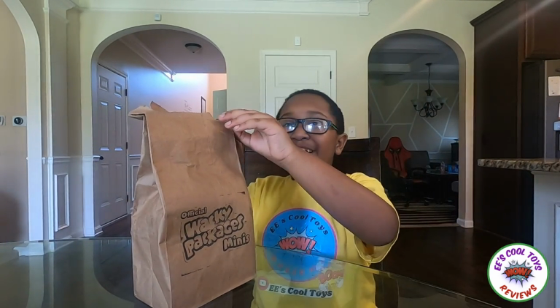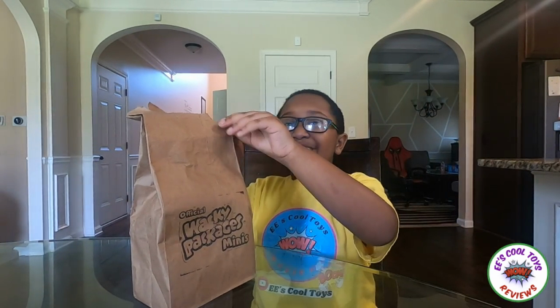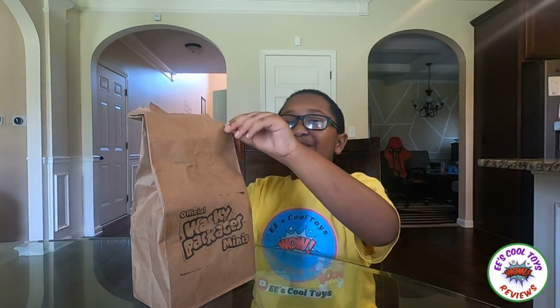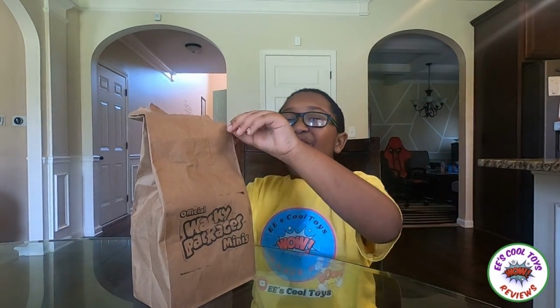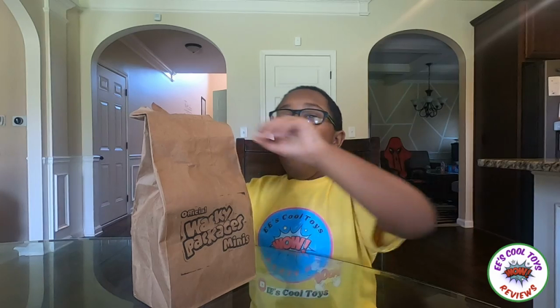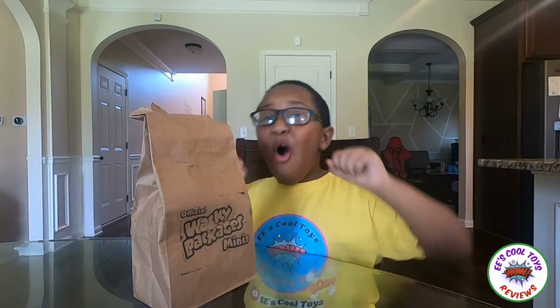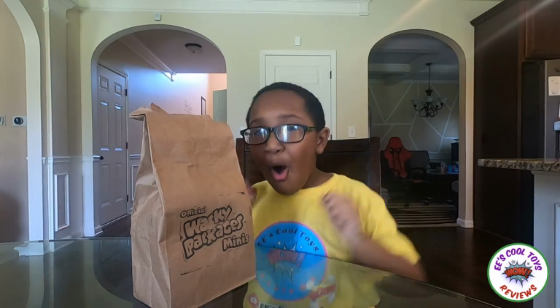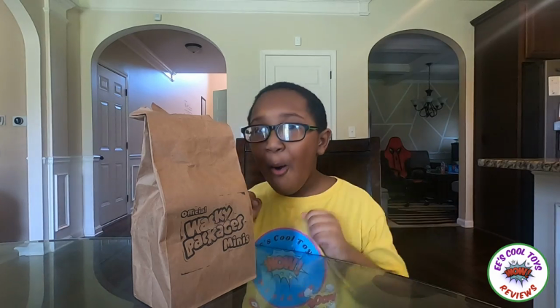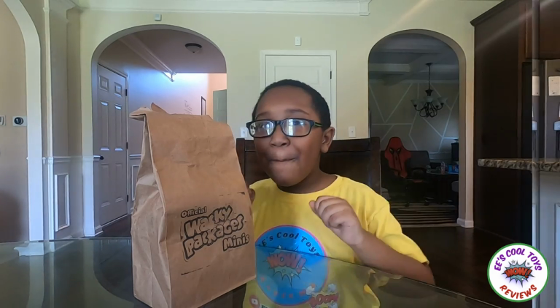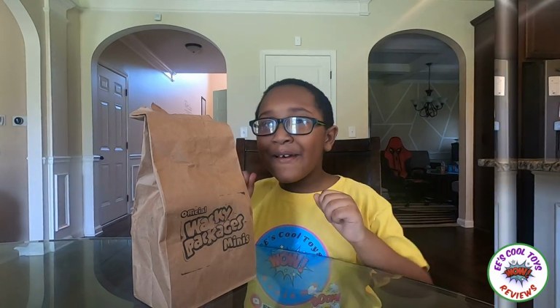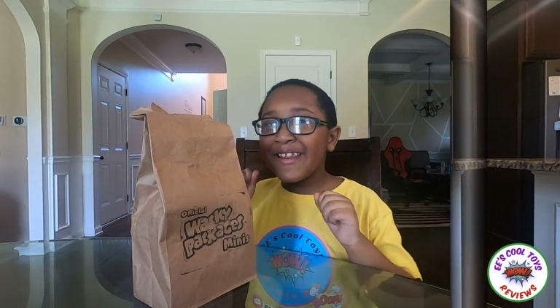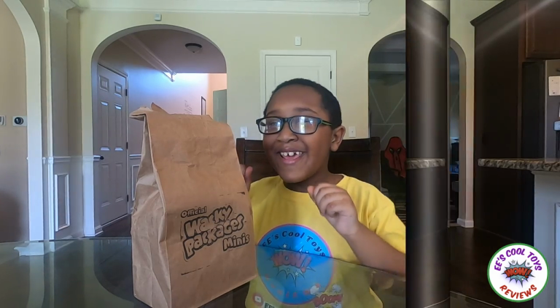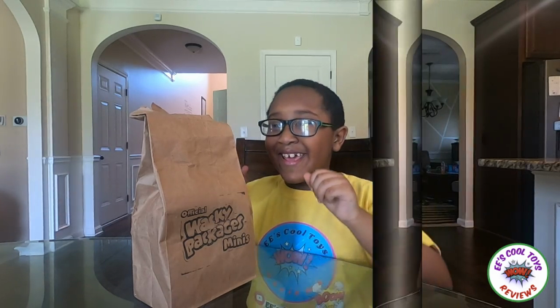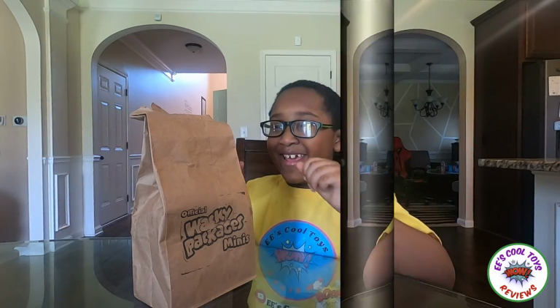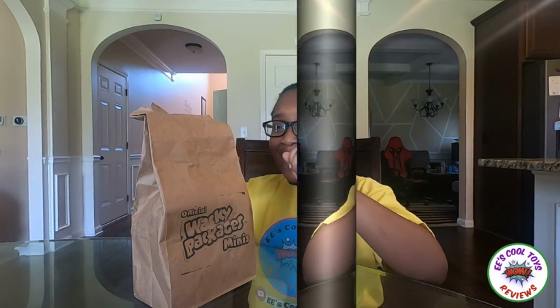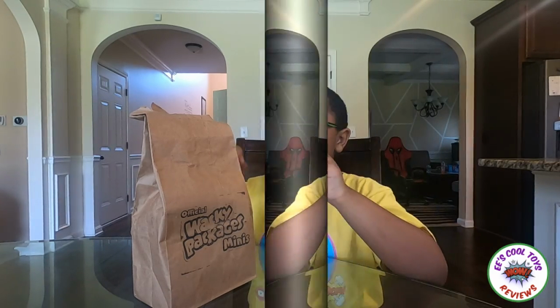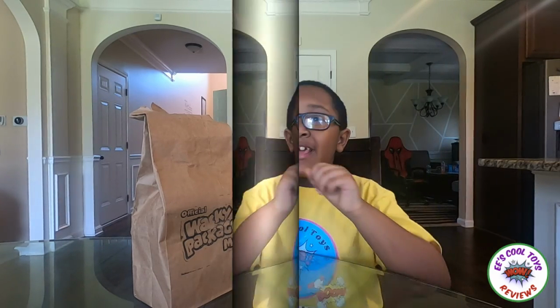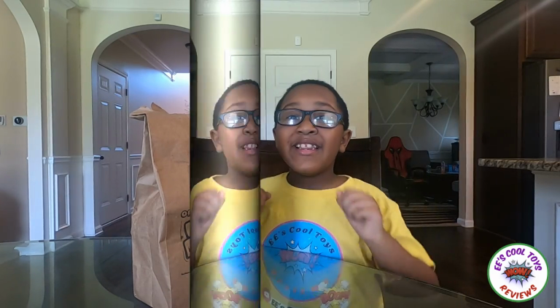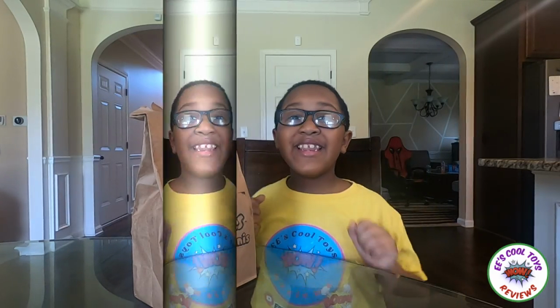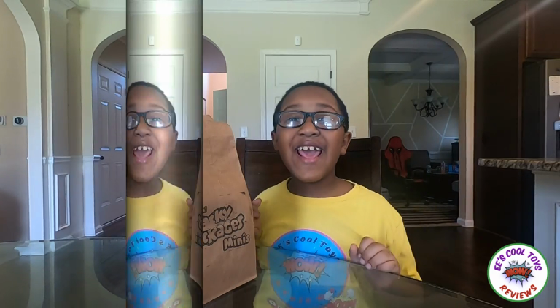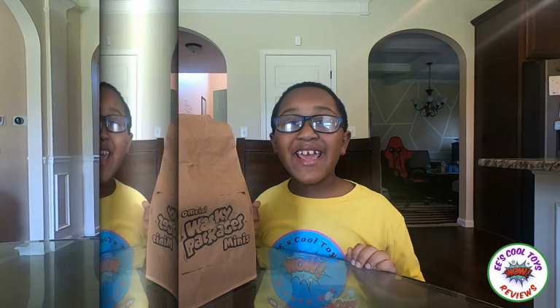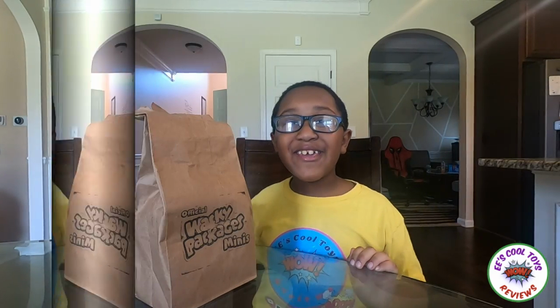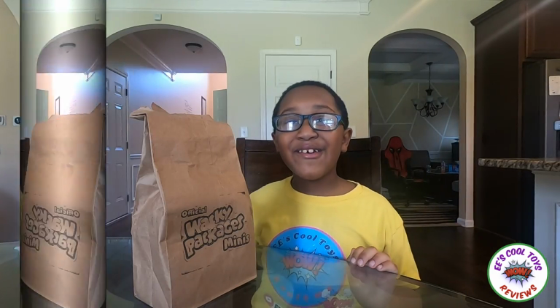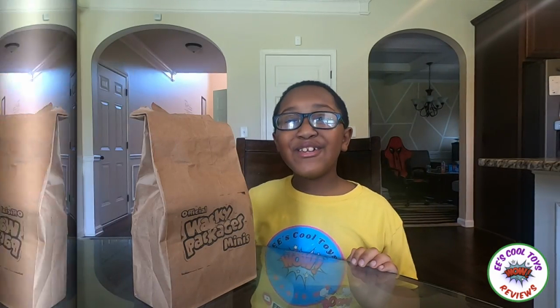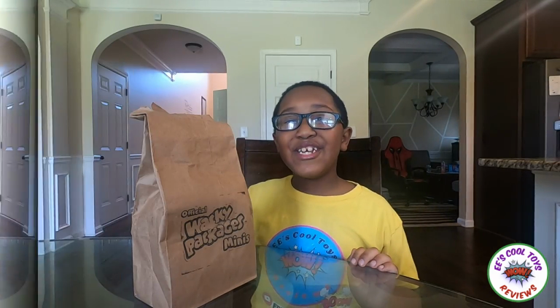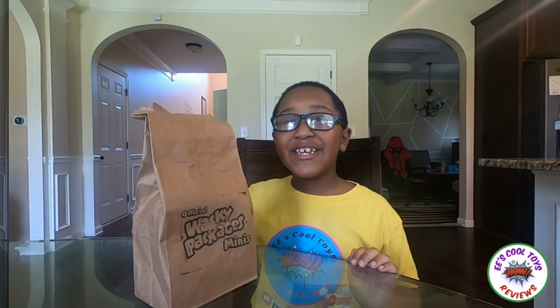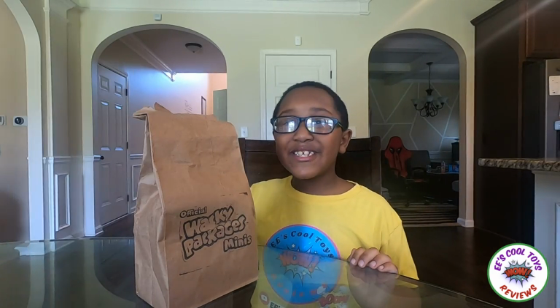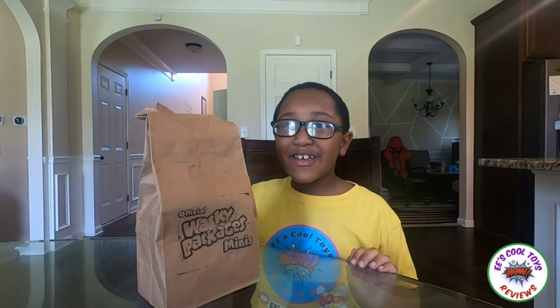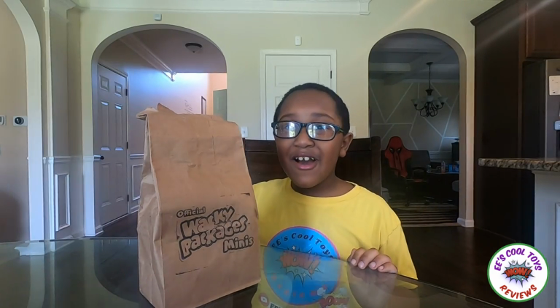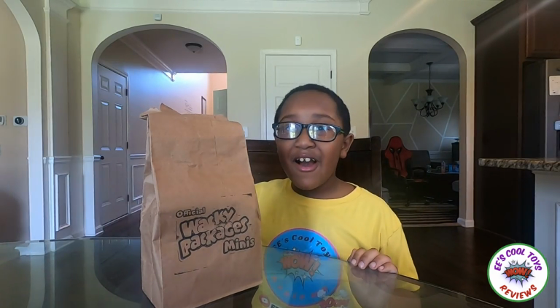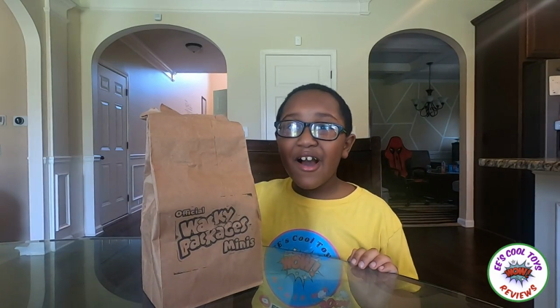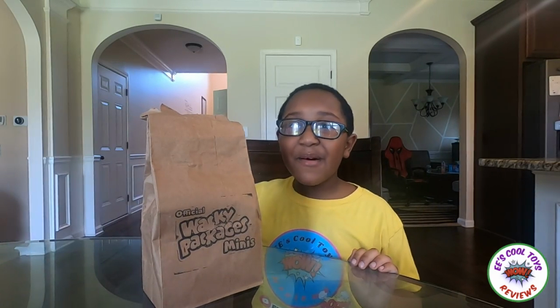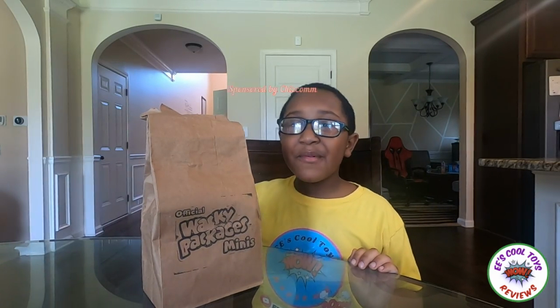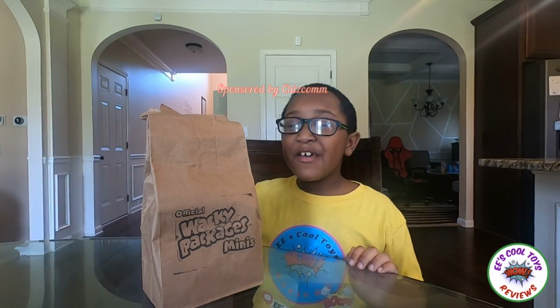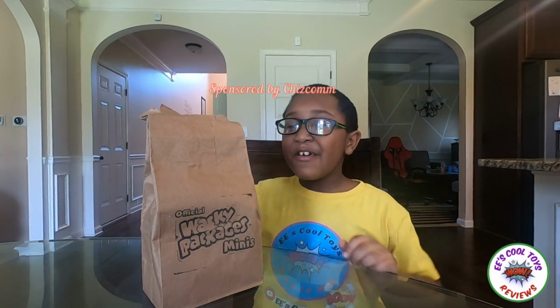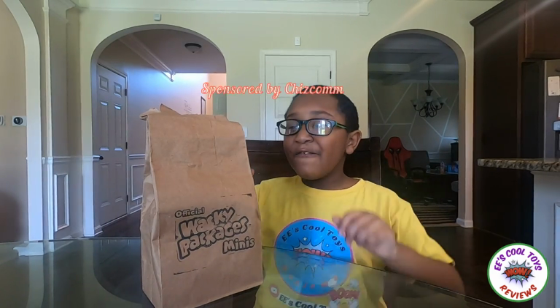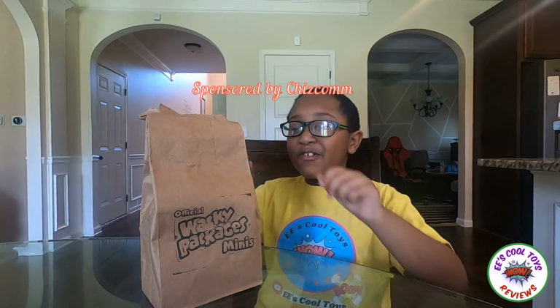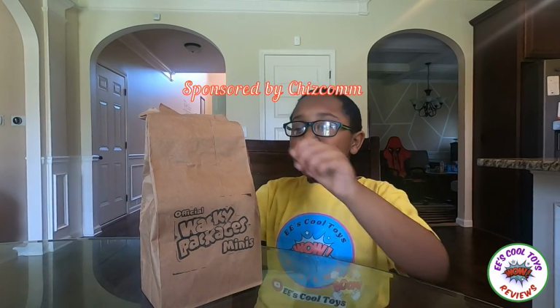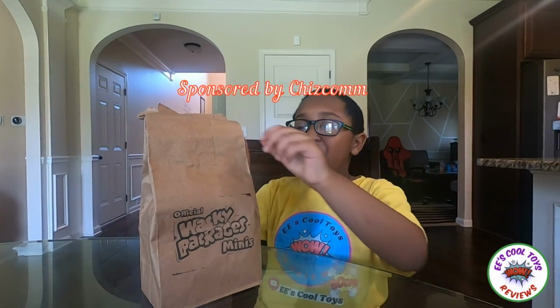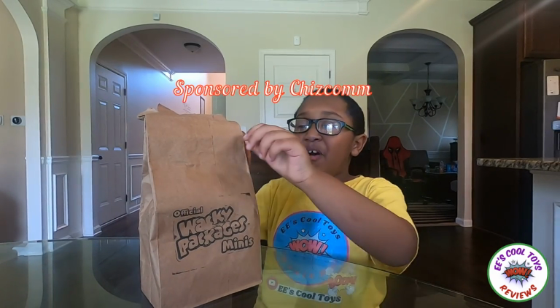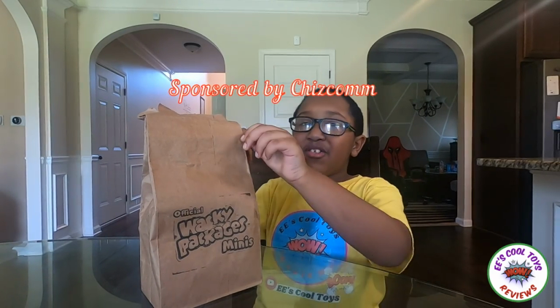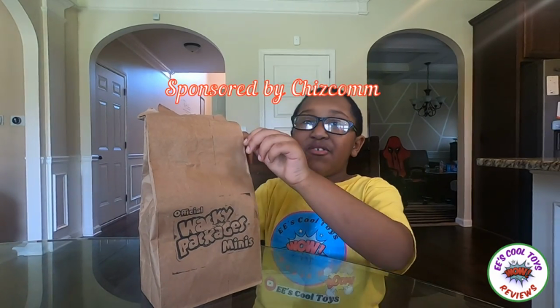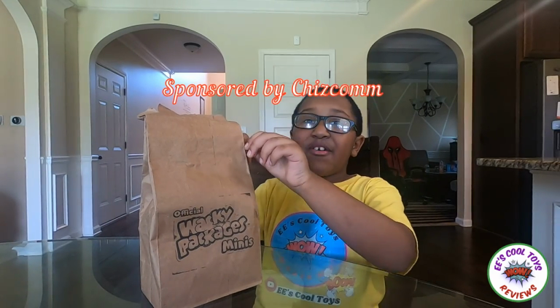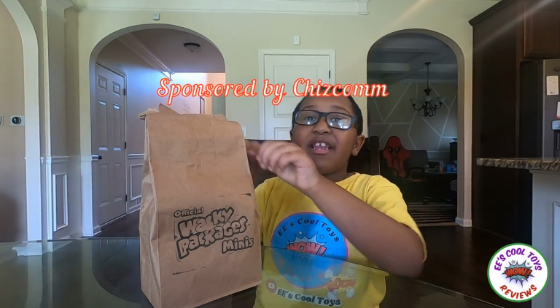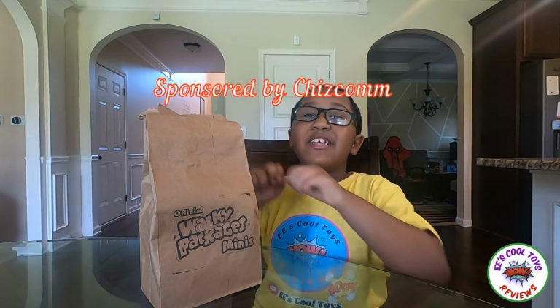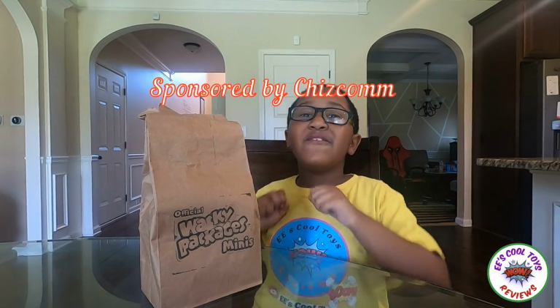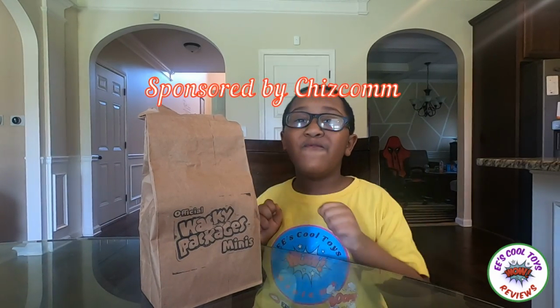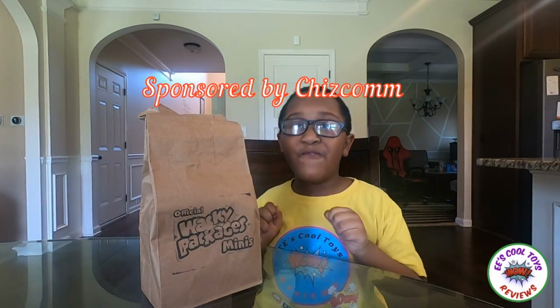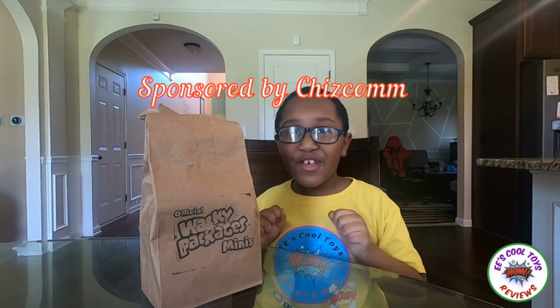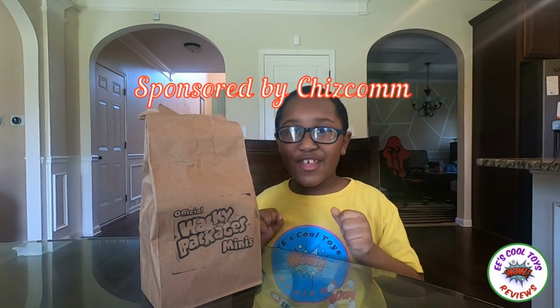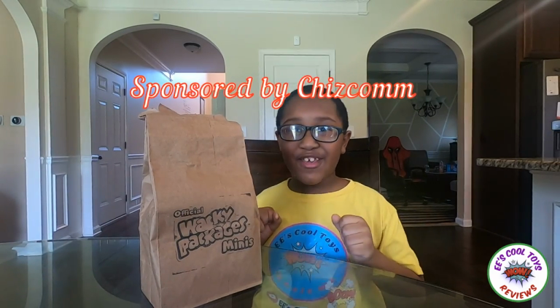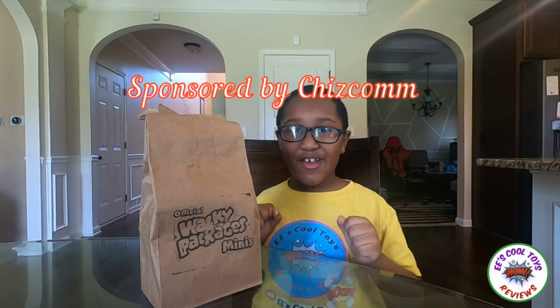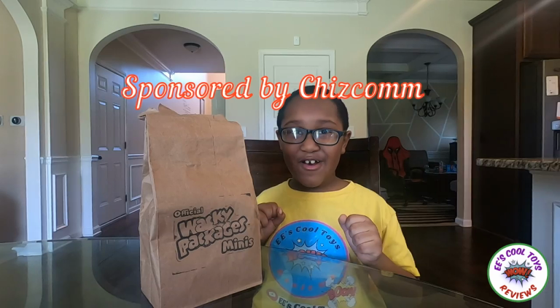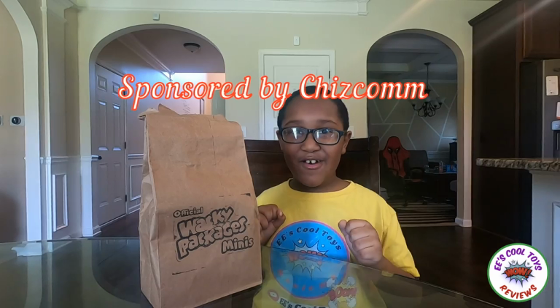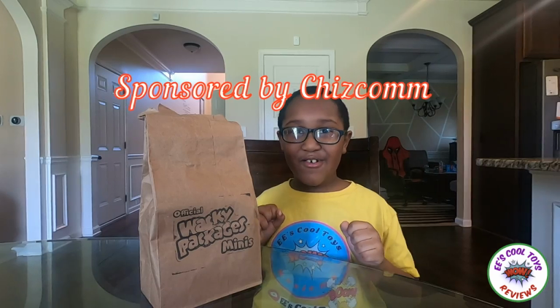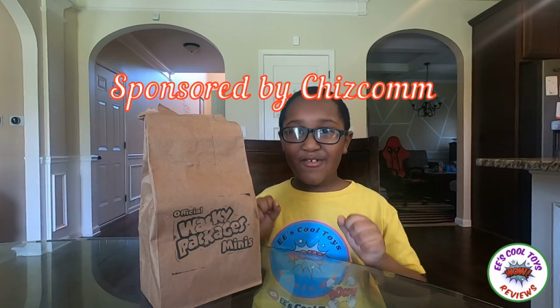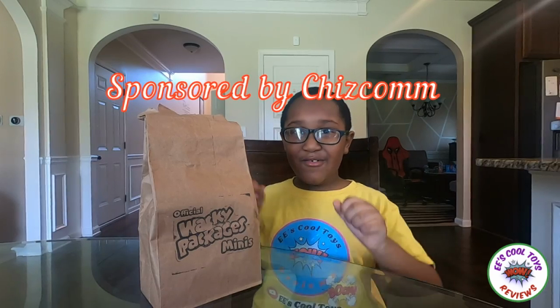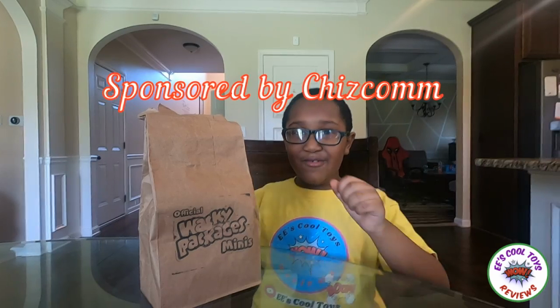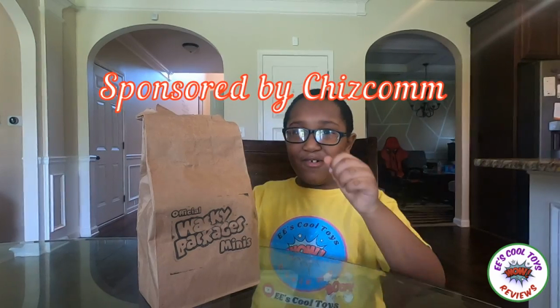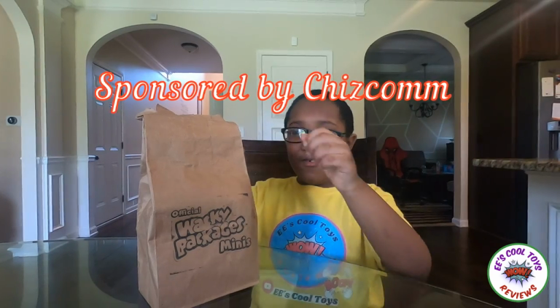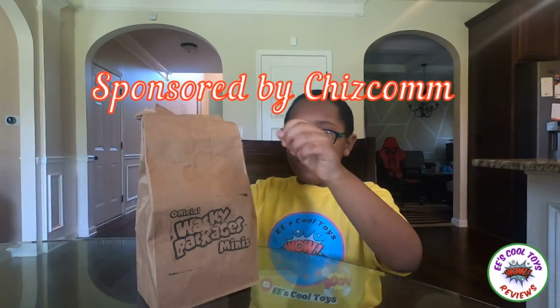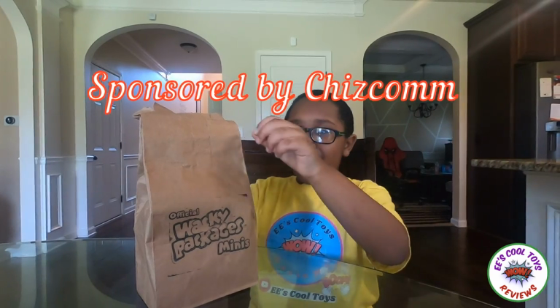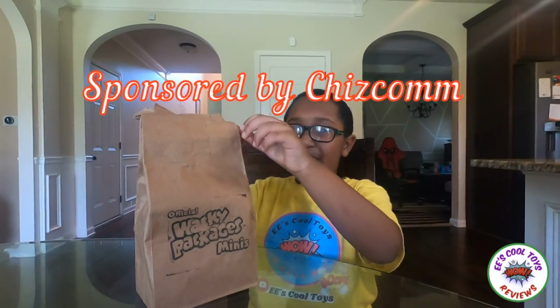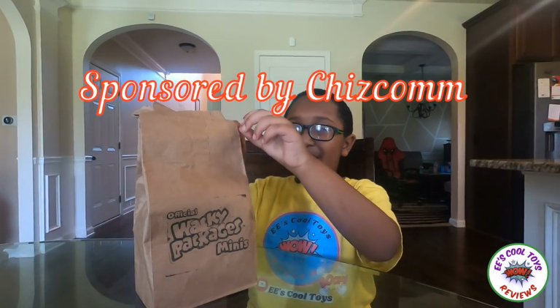Let's open it! Thank you, Cheezcon, for sponsoring this video!